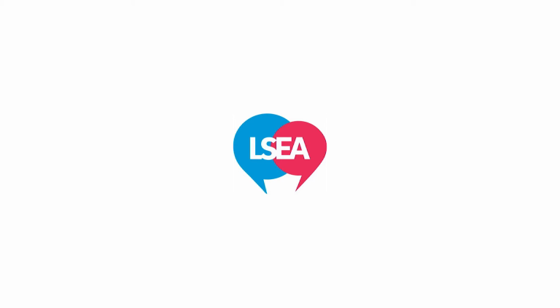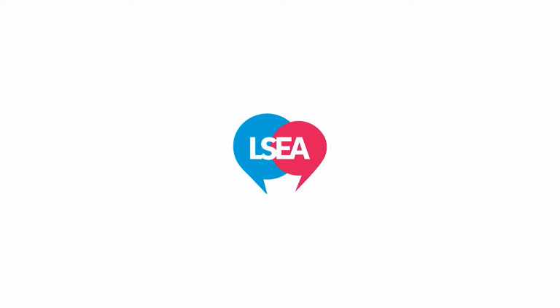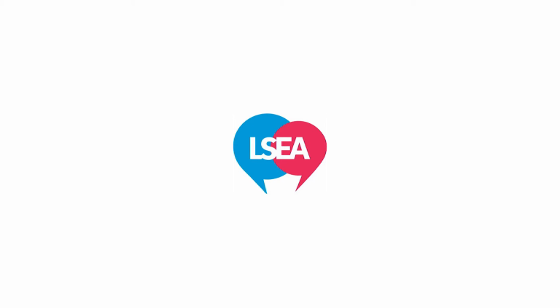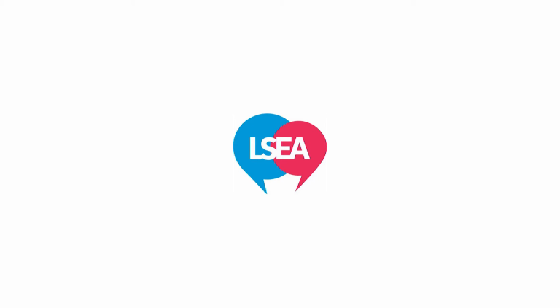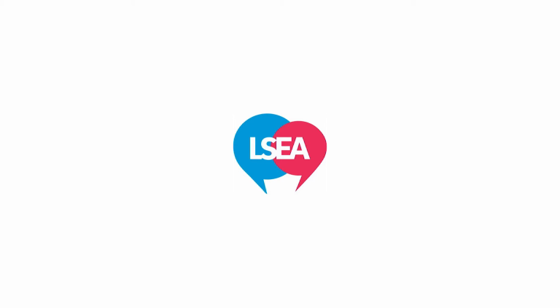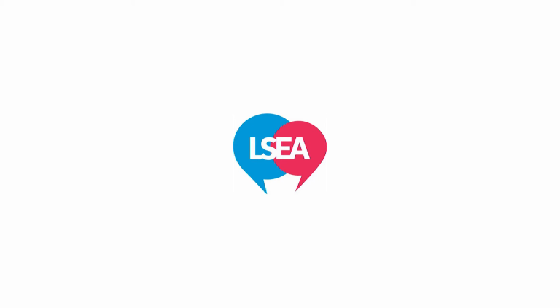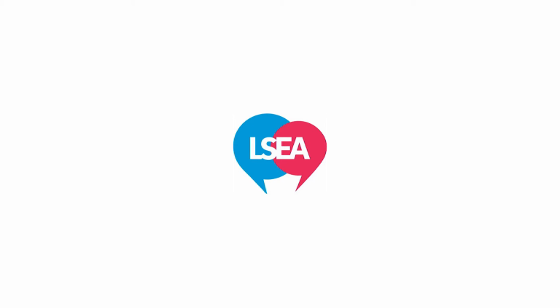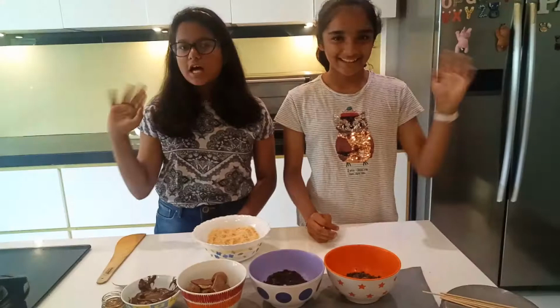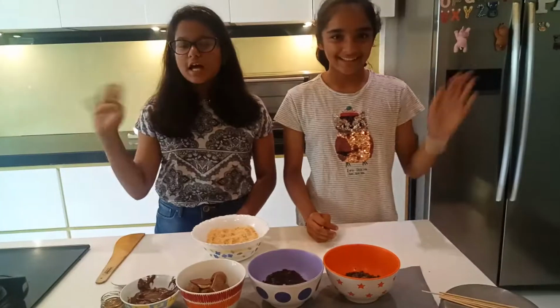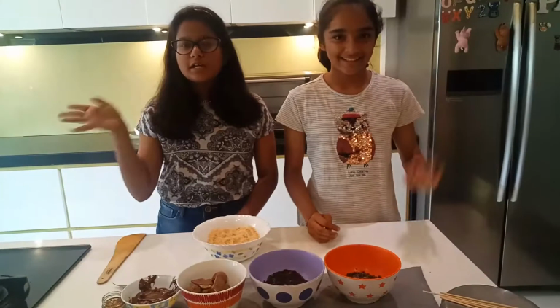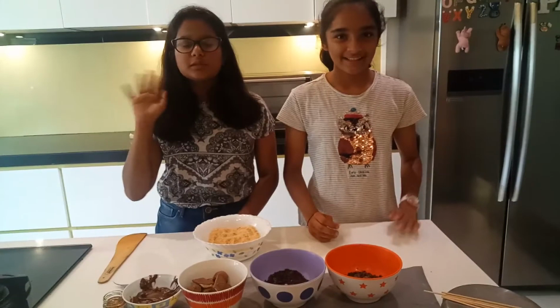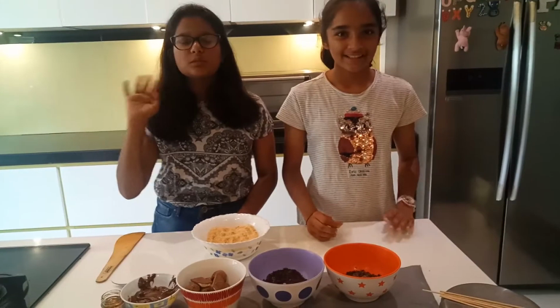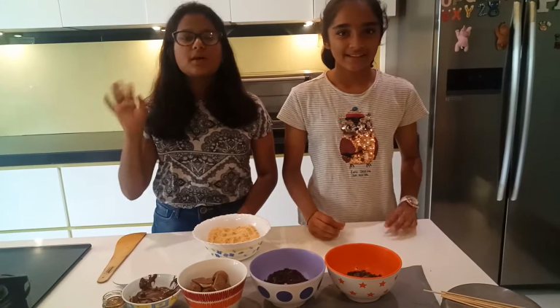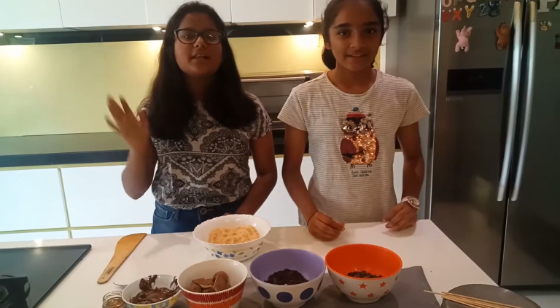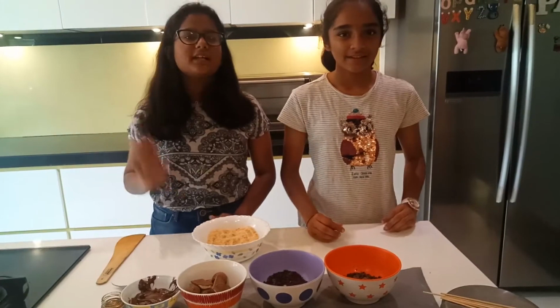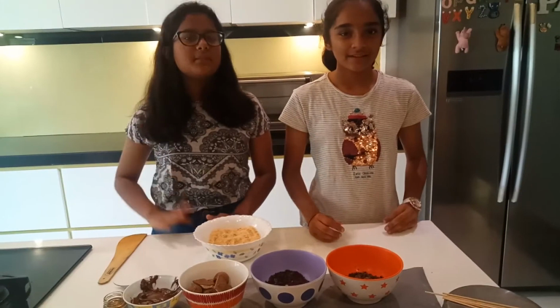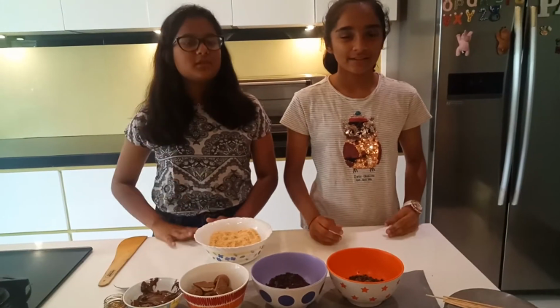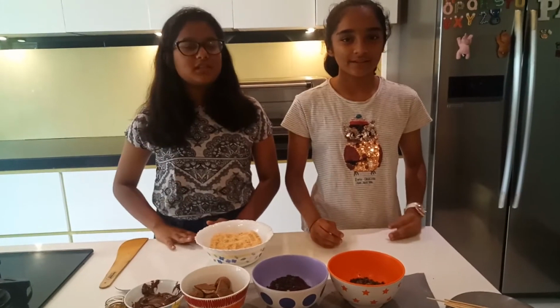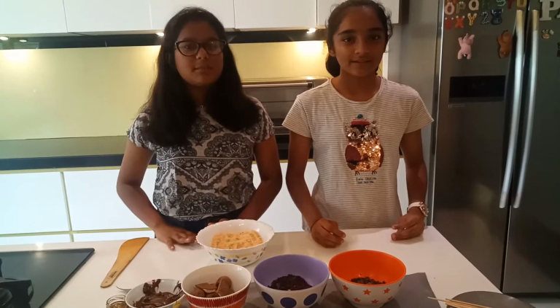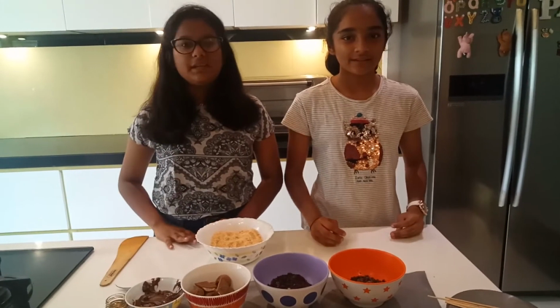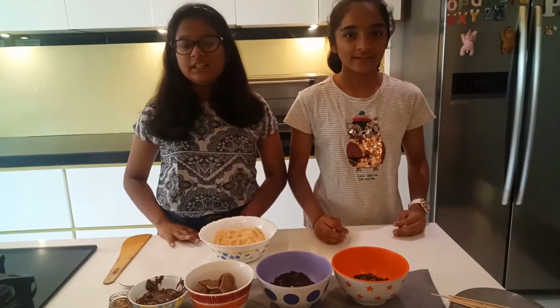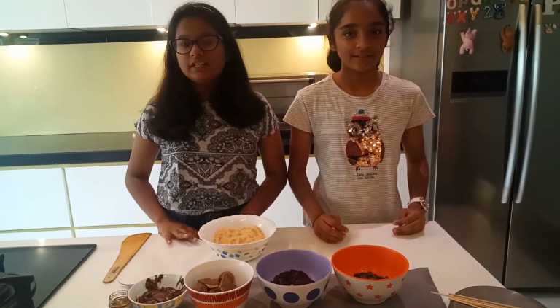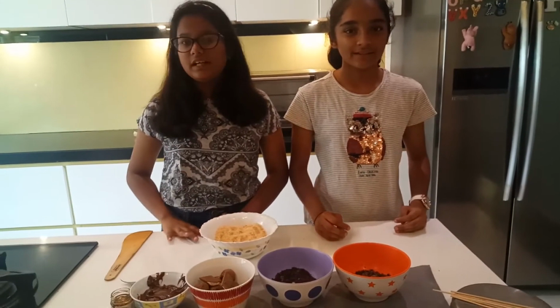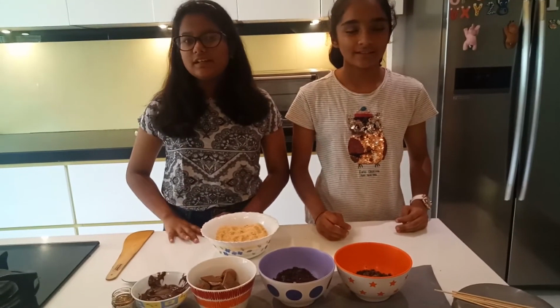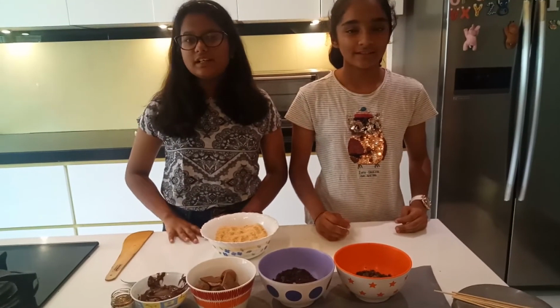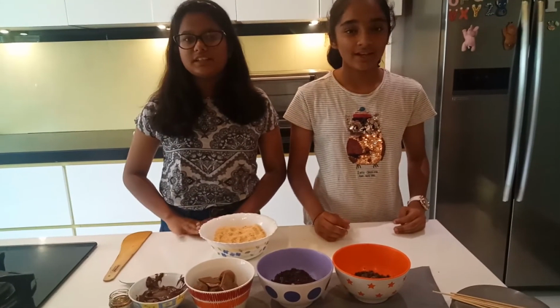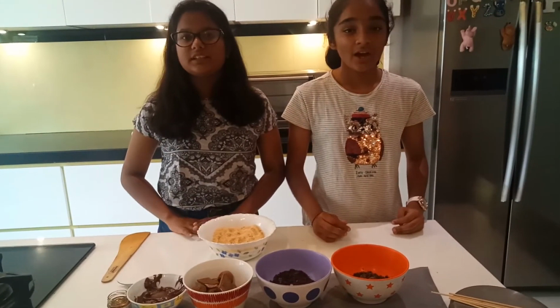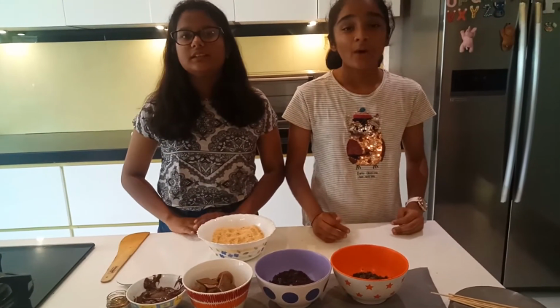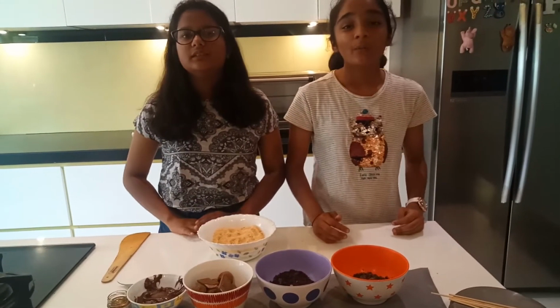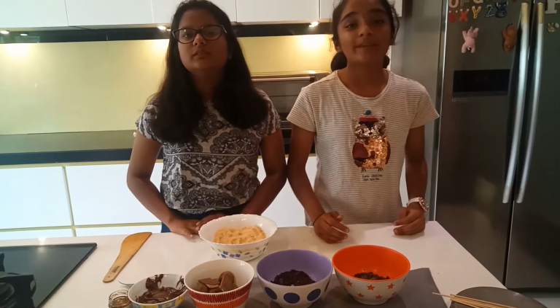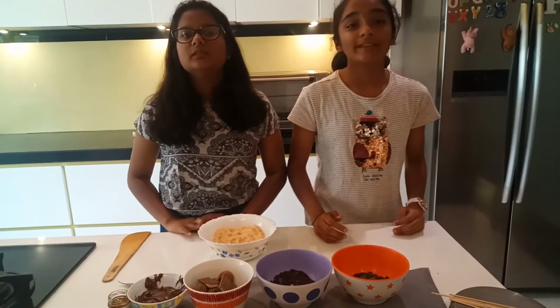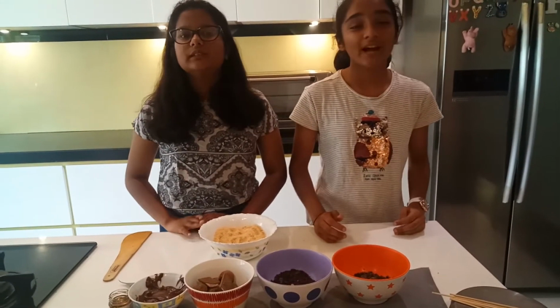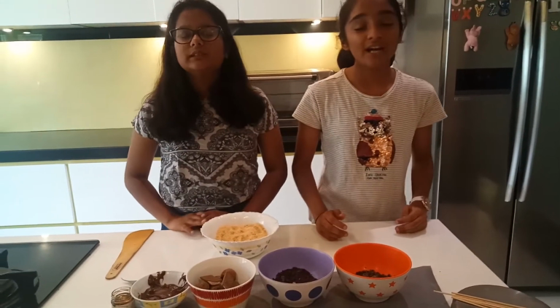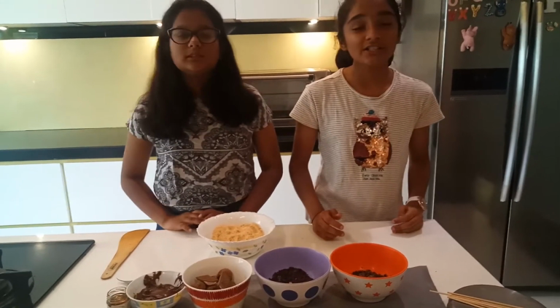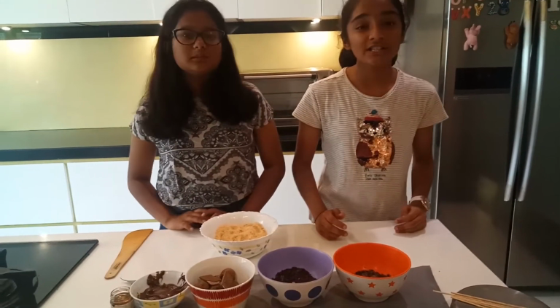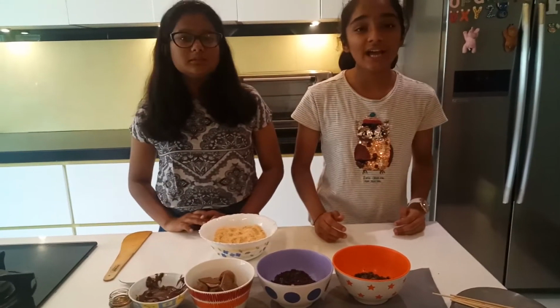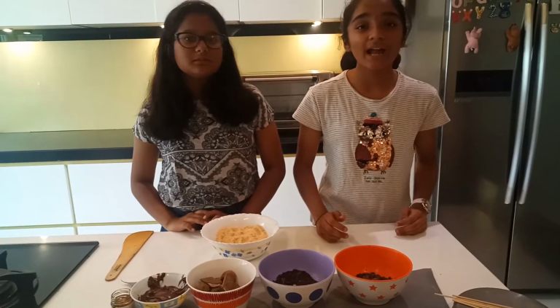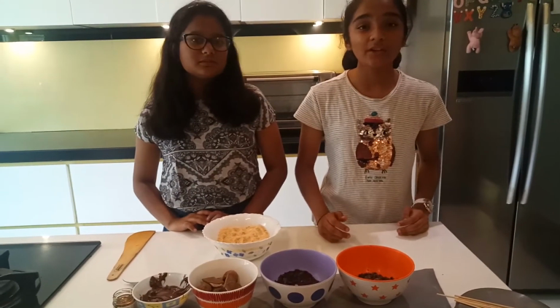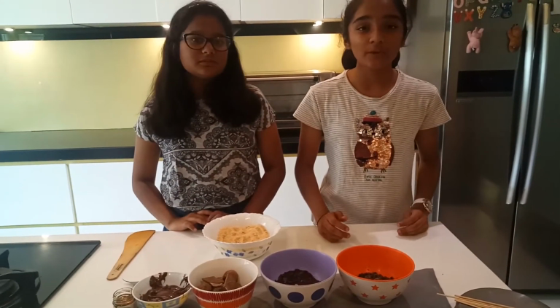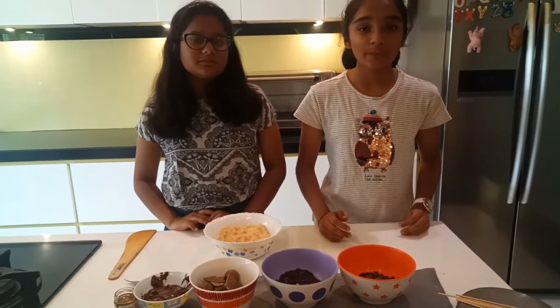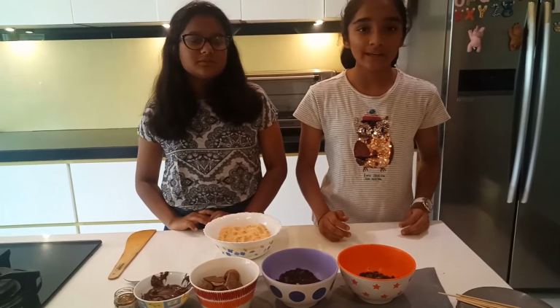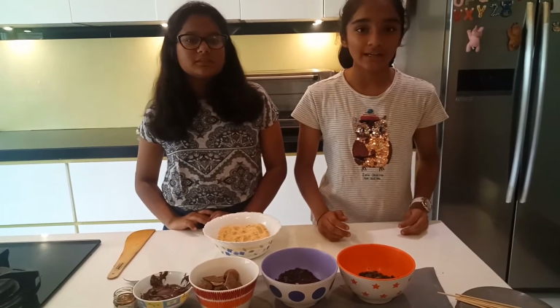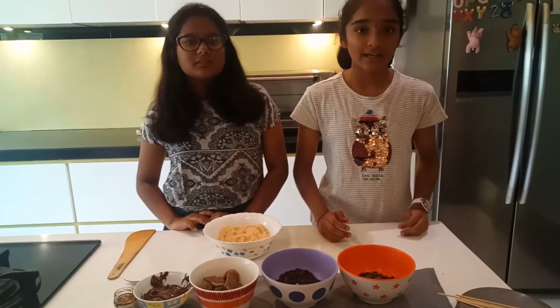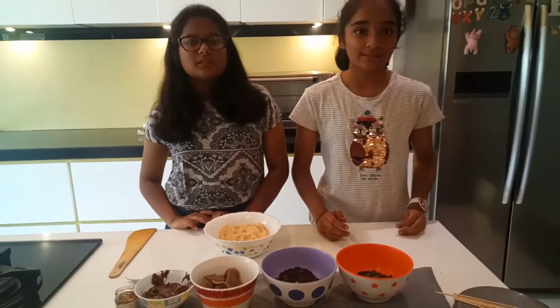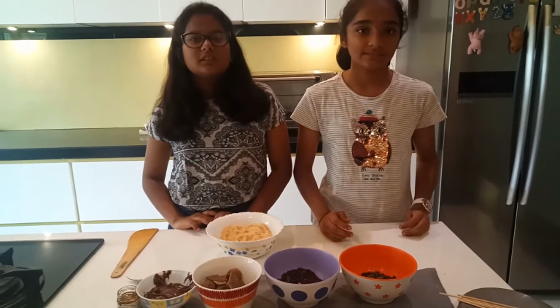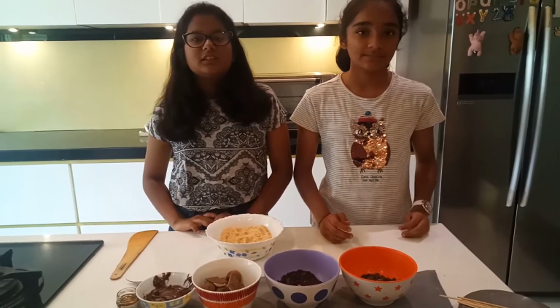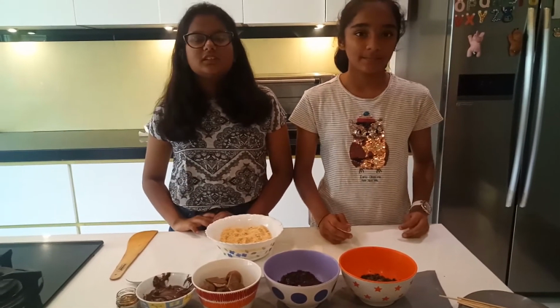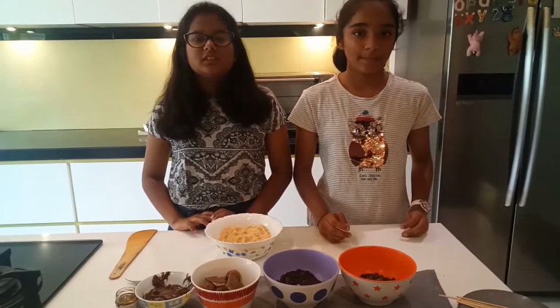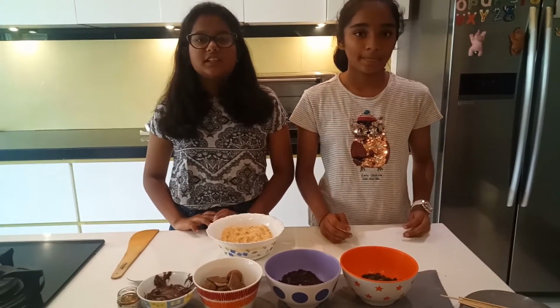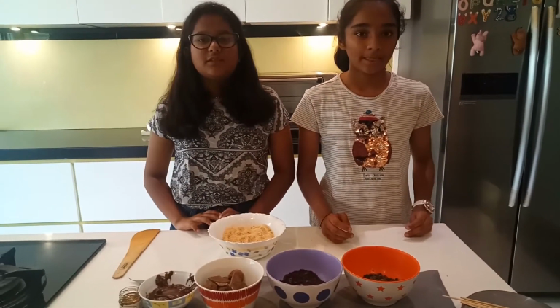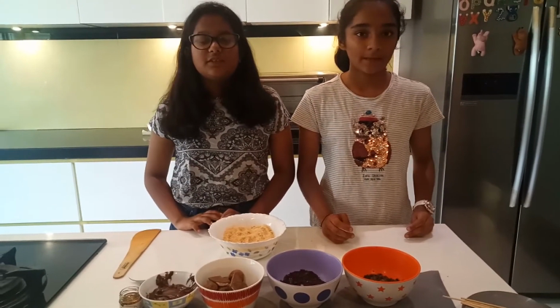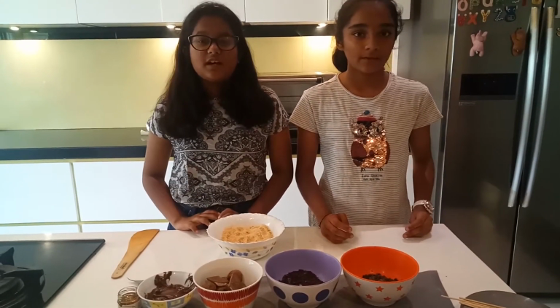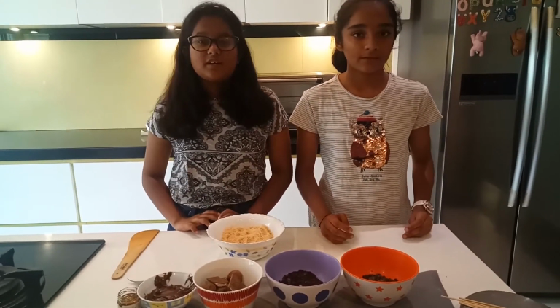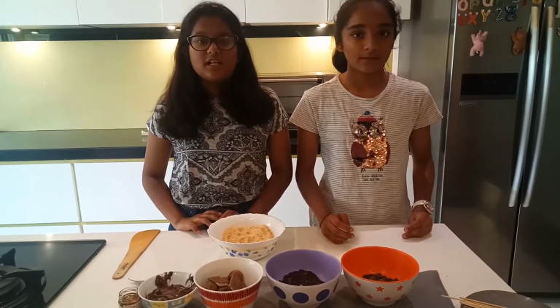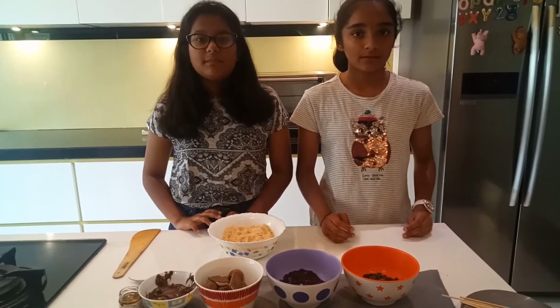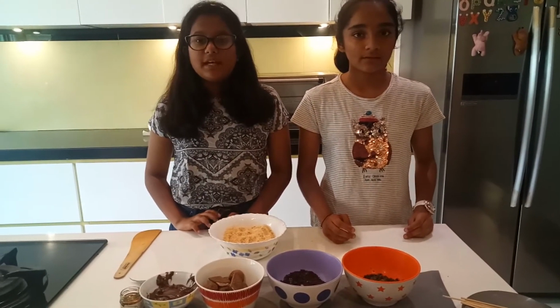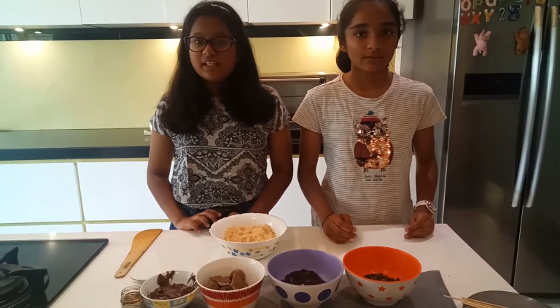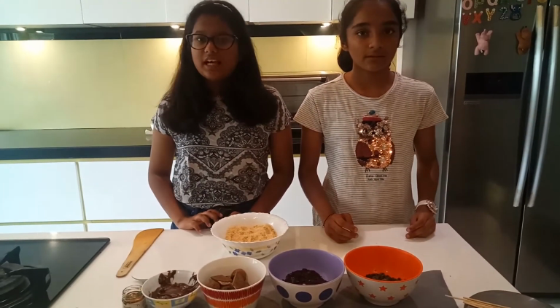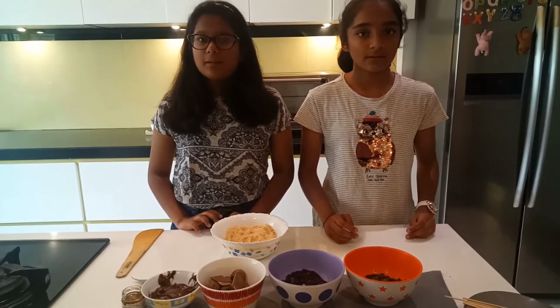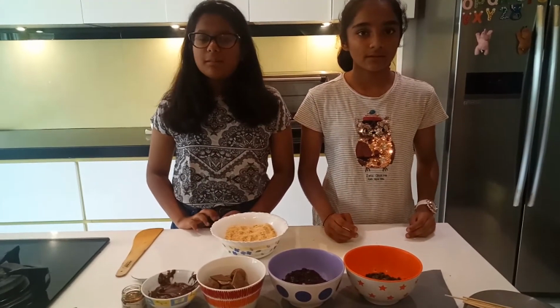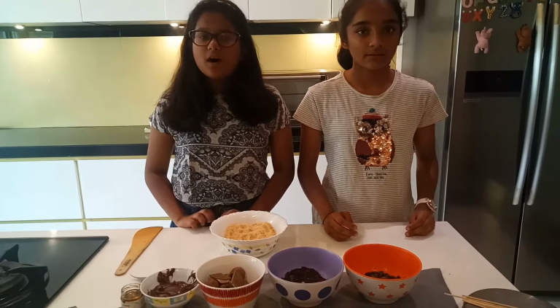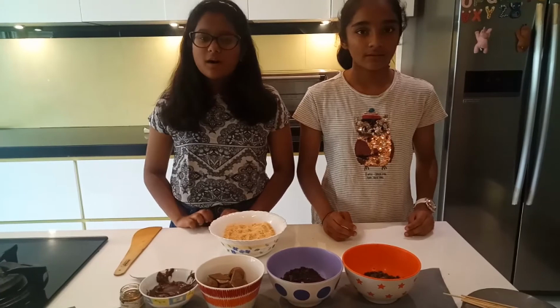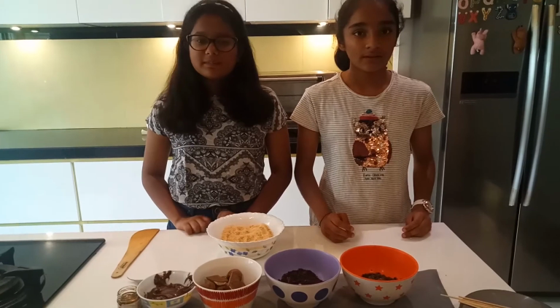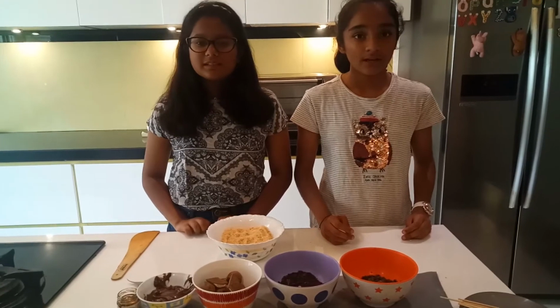Hey guys, welcome to the Baking Addiction with Rashi and Yuvika. Today we are going to bake cake pops.